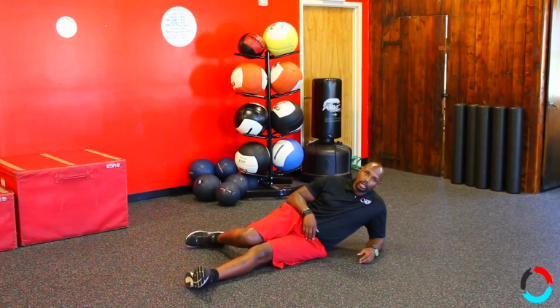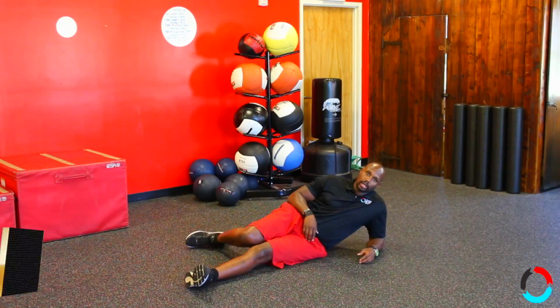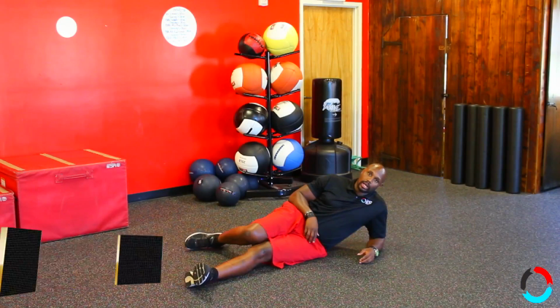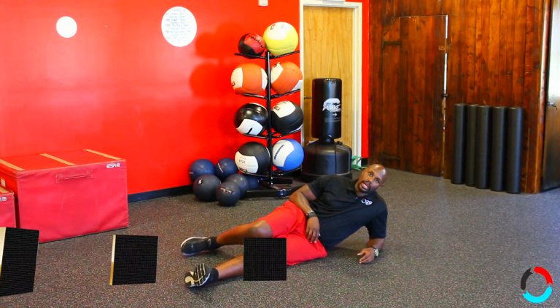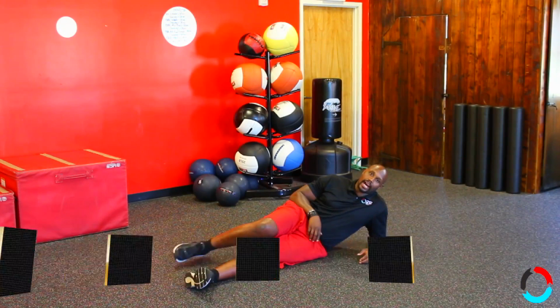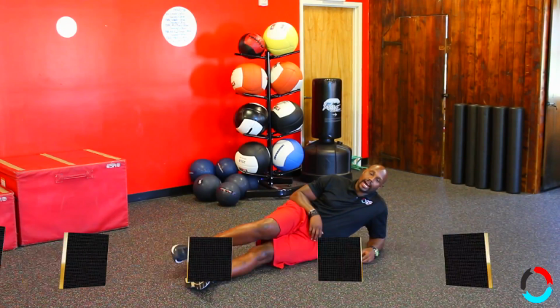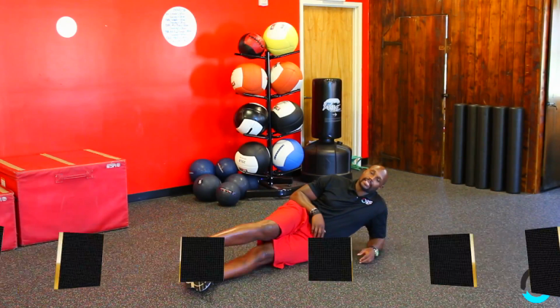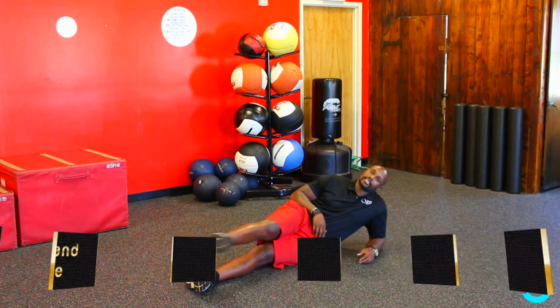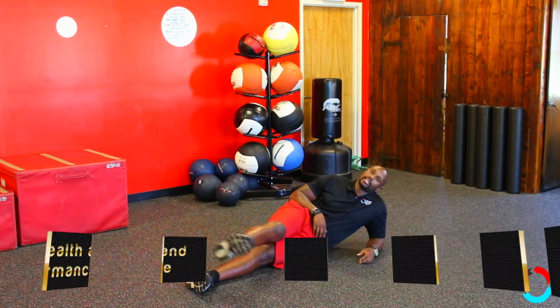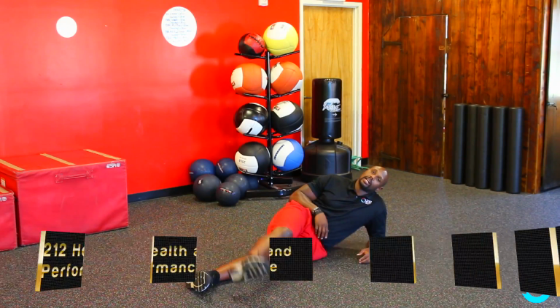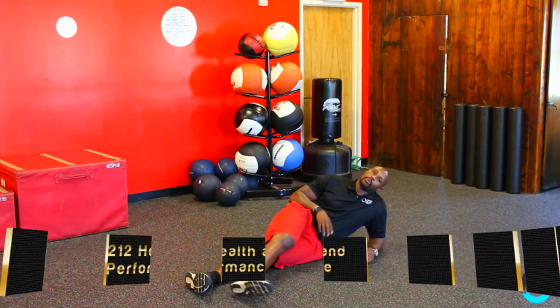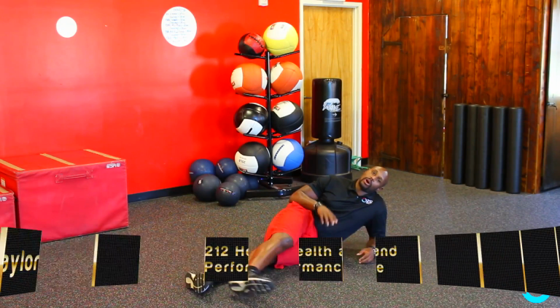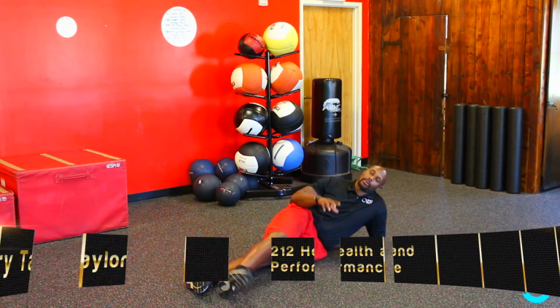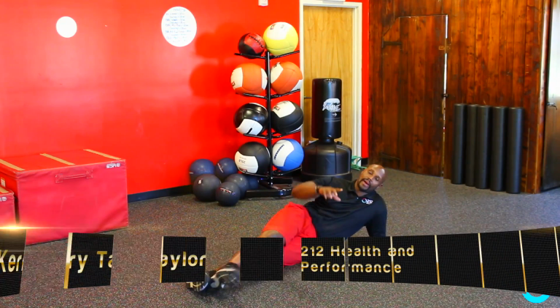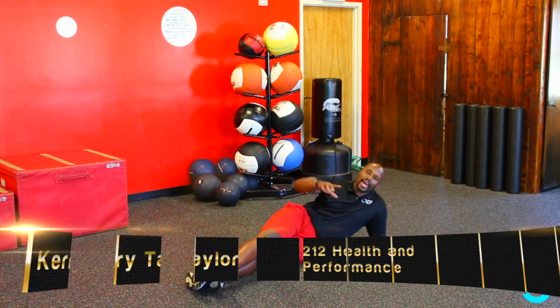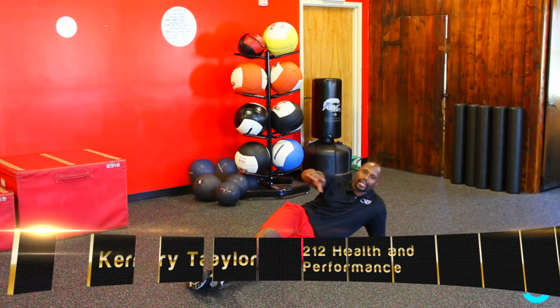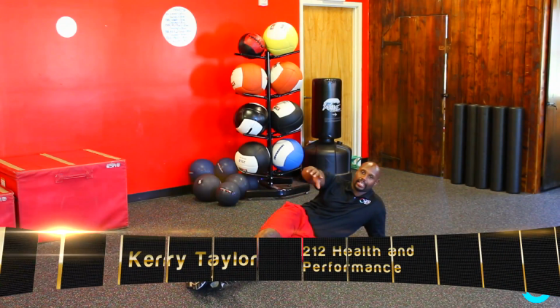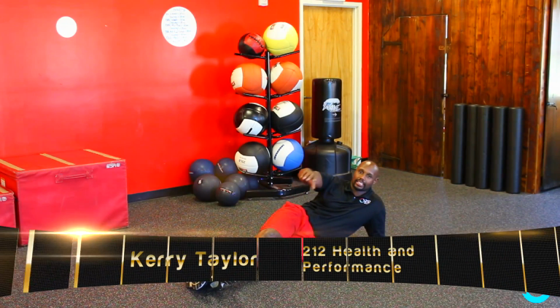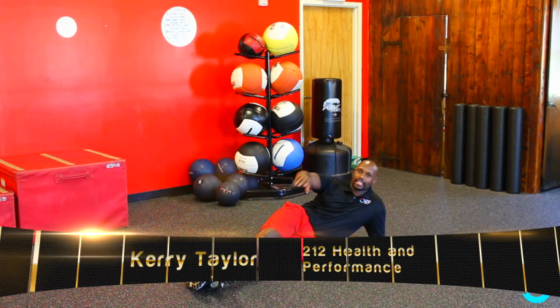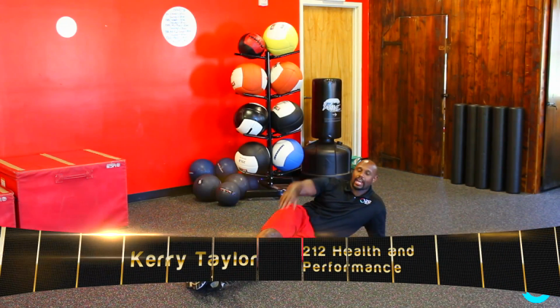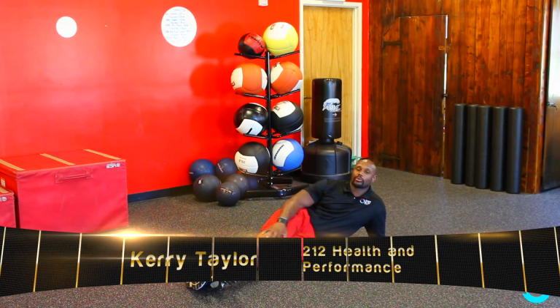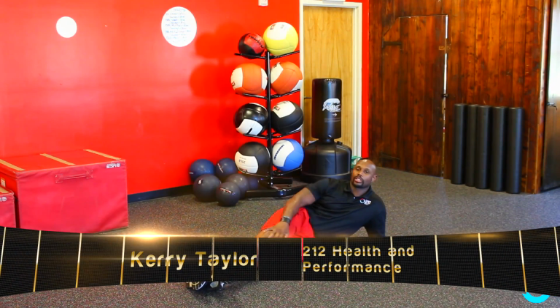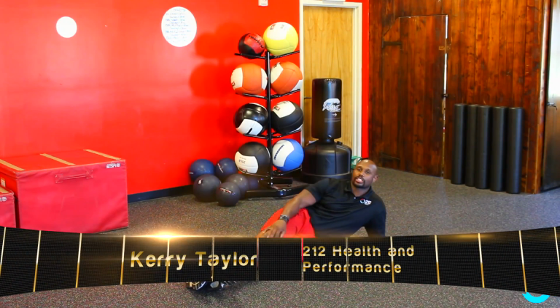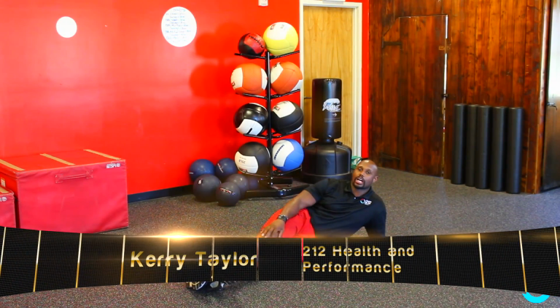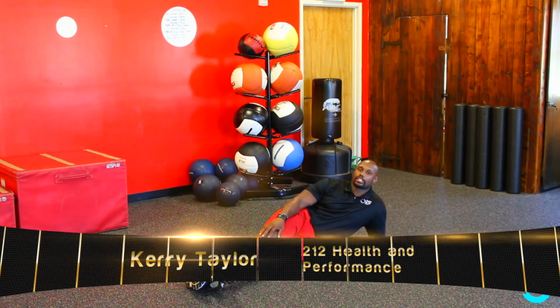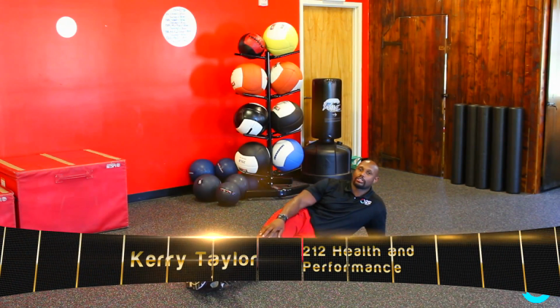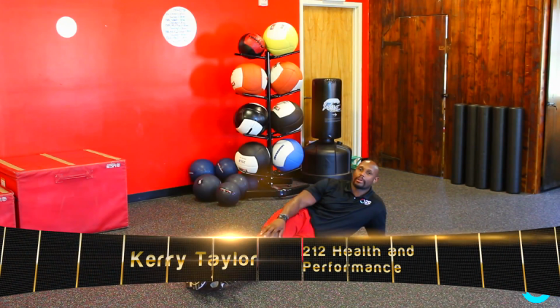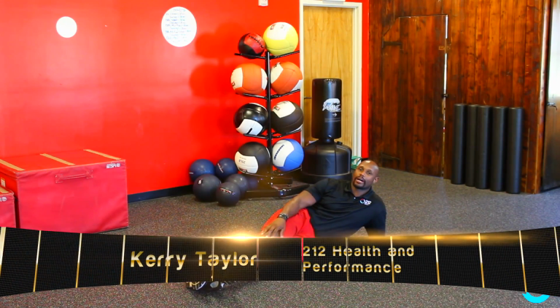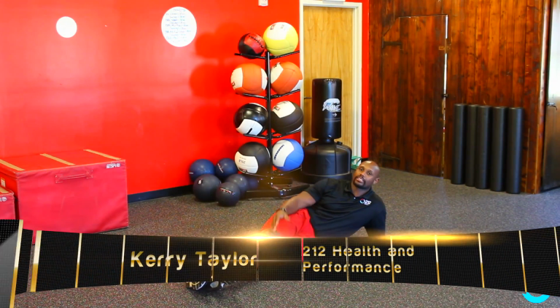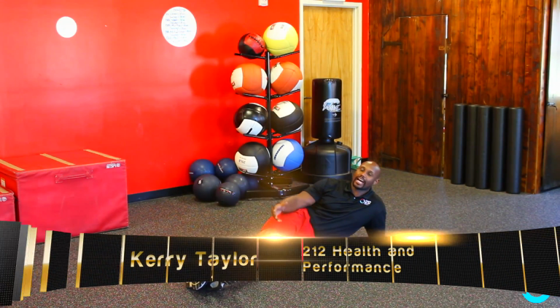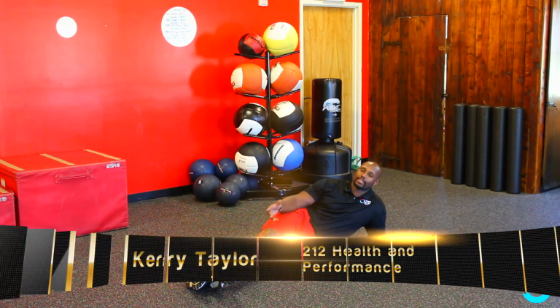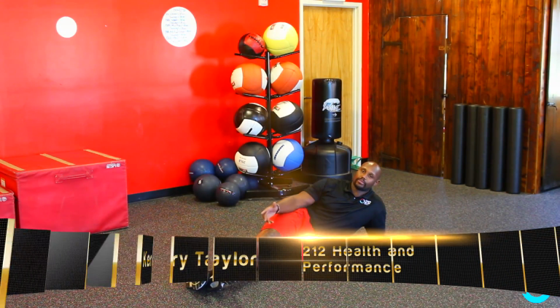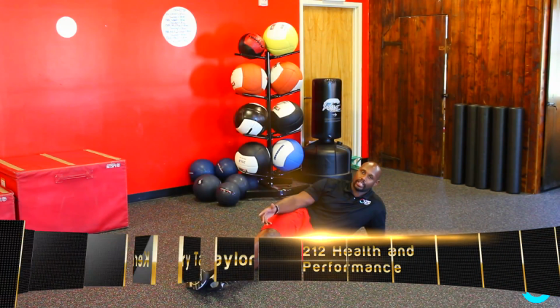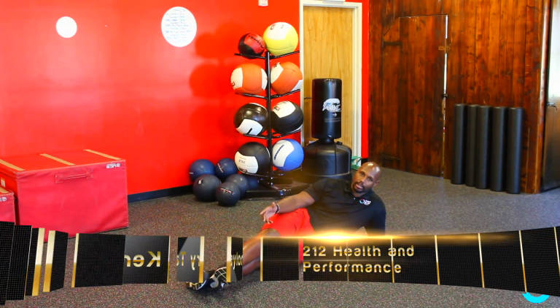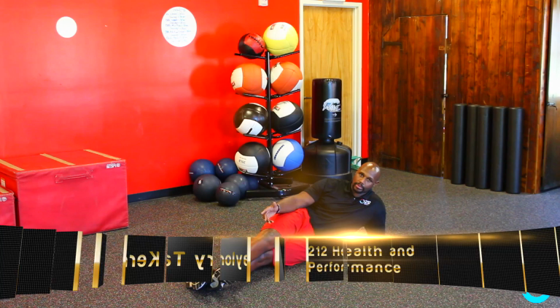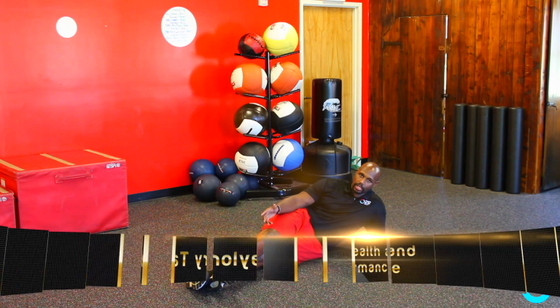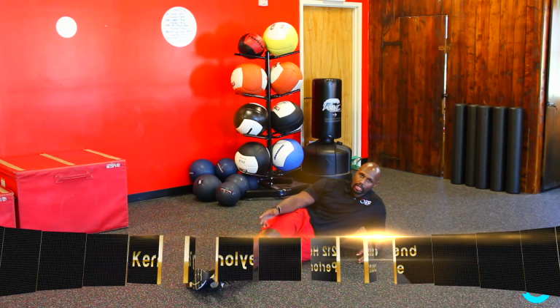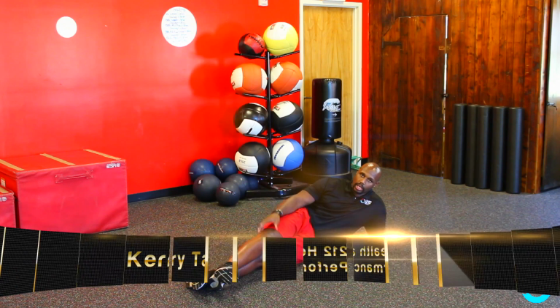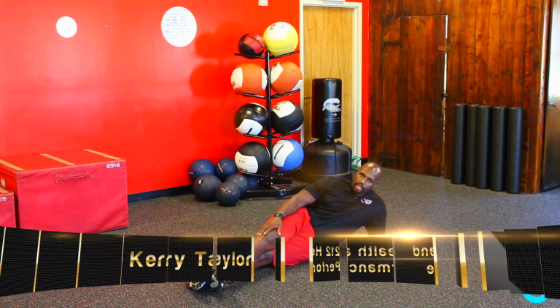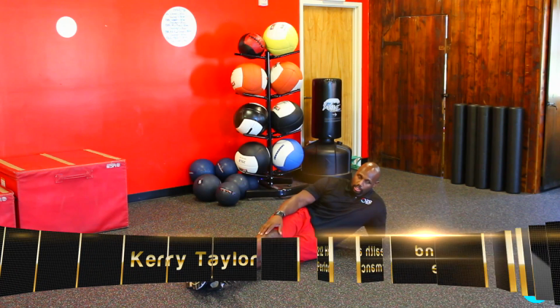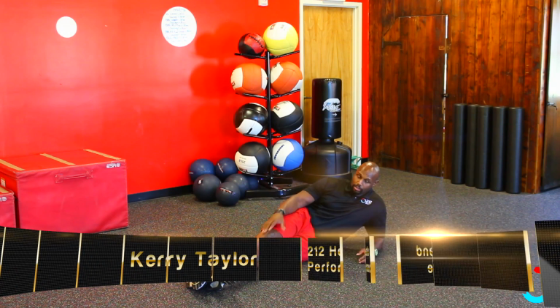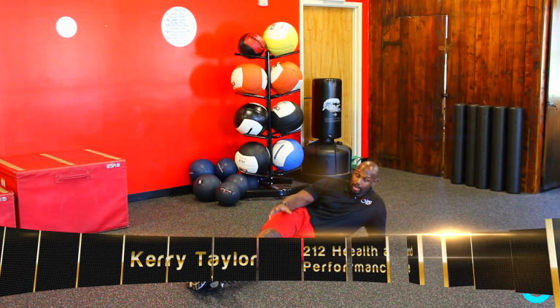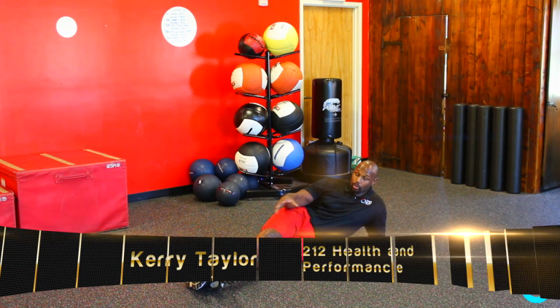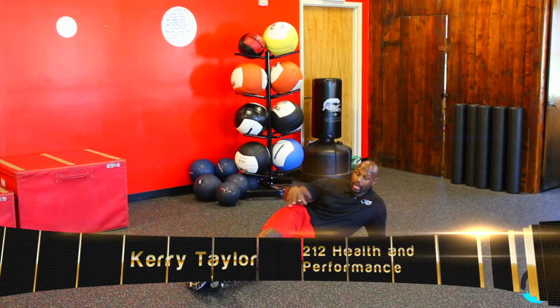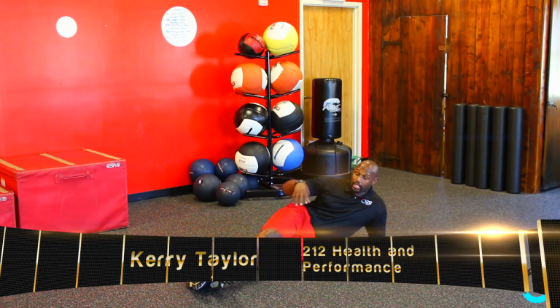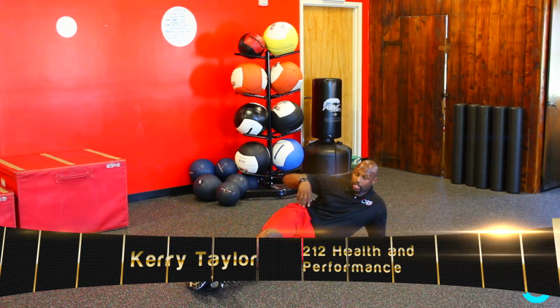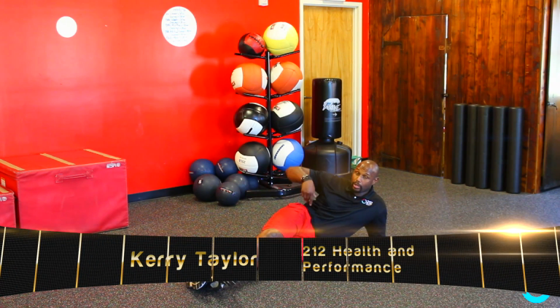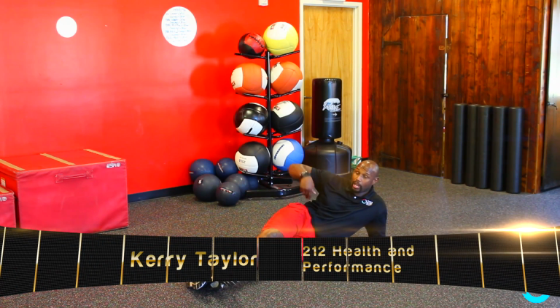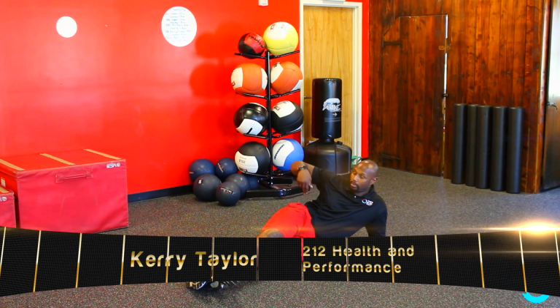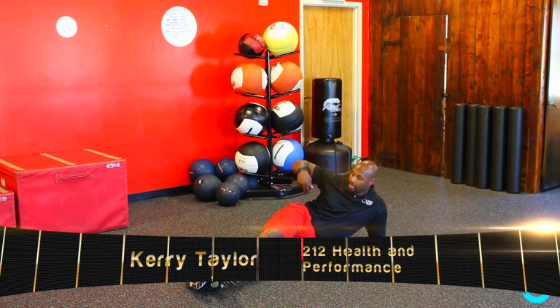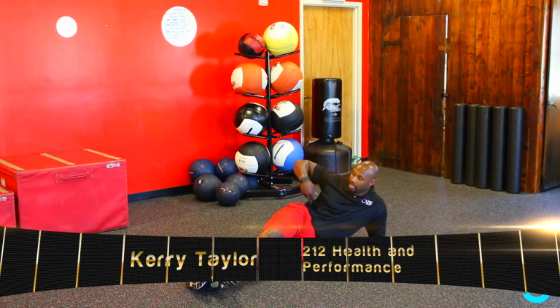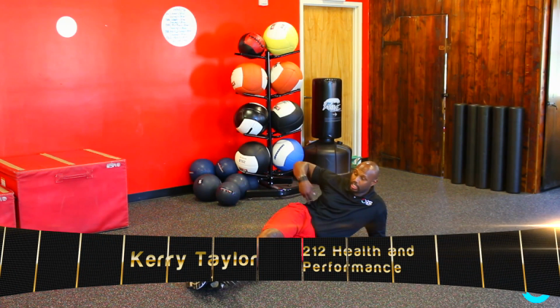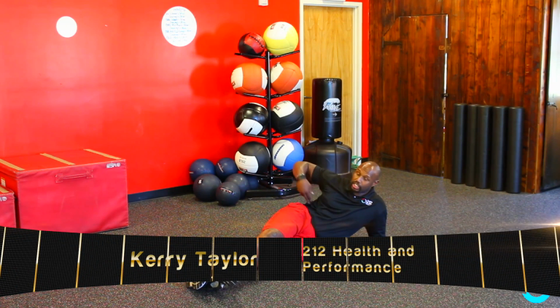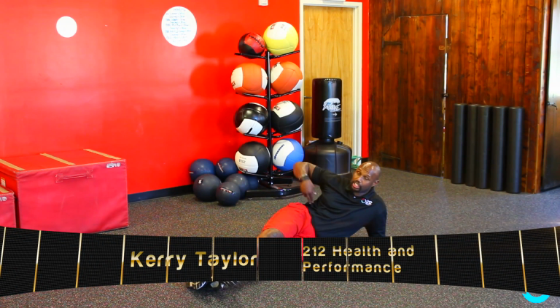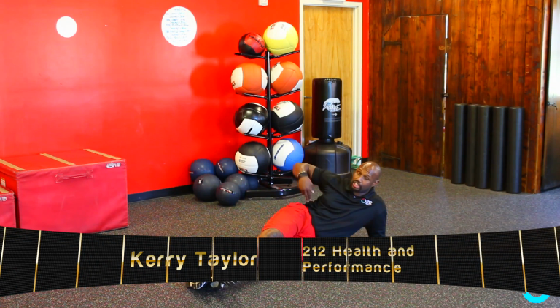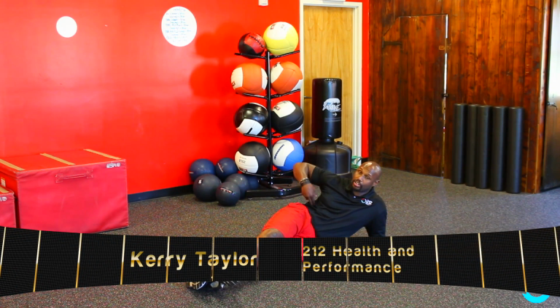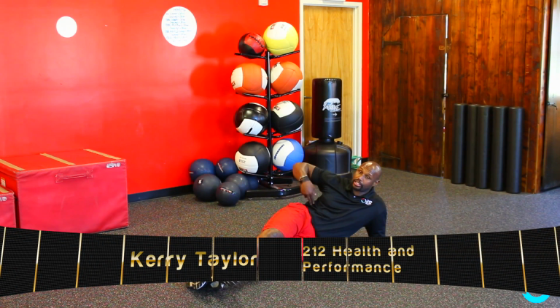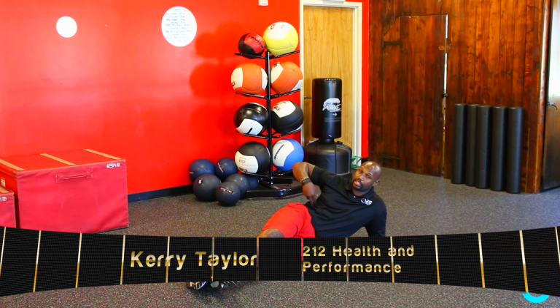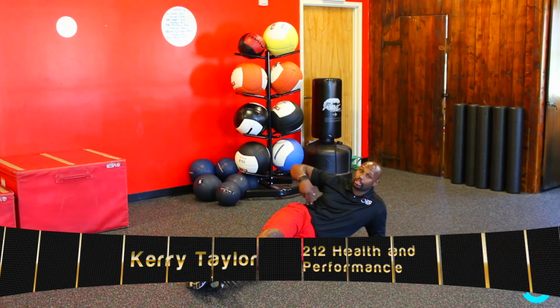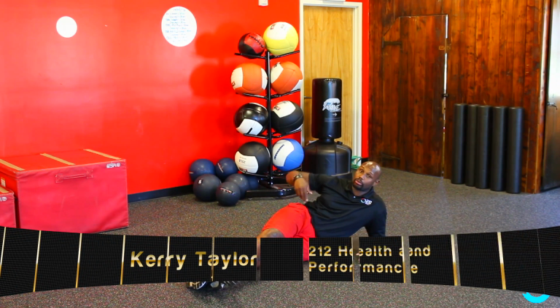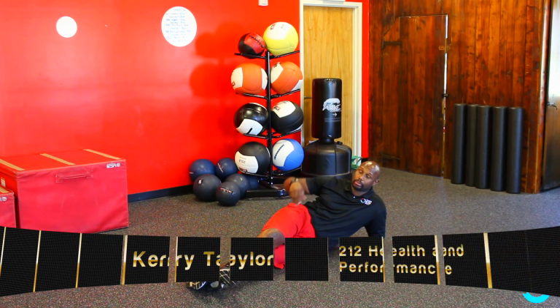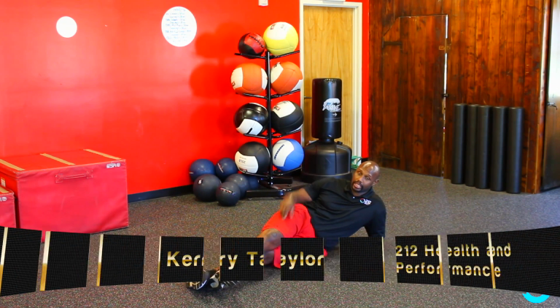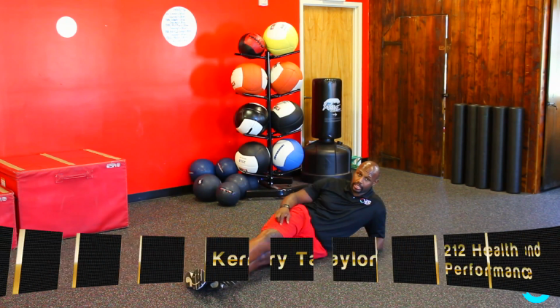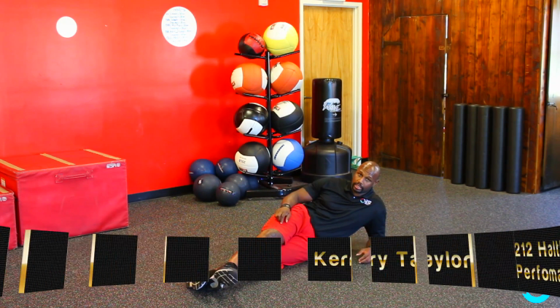Hey guys, welcome back. Today I want to talk to you about side v-ups. It's a great way to help condition and strengthen your obliques.